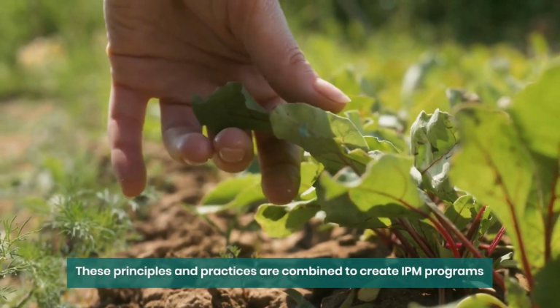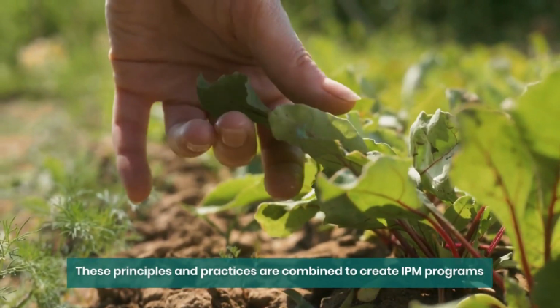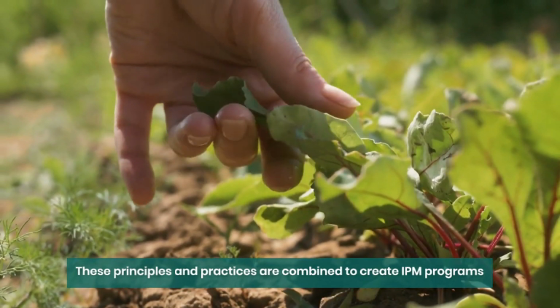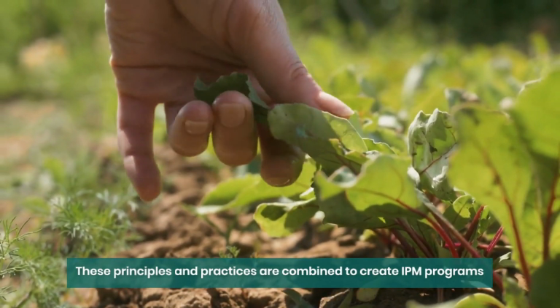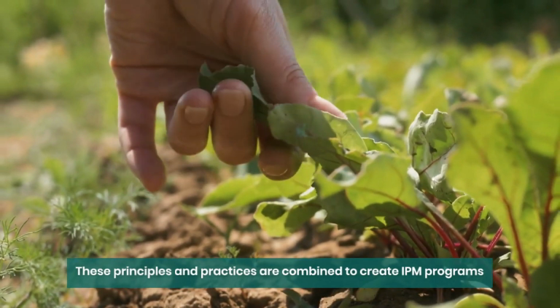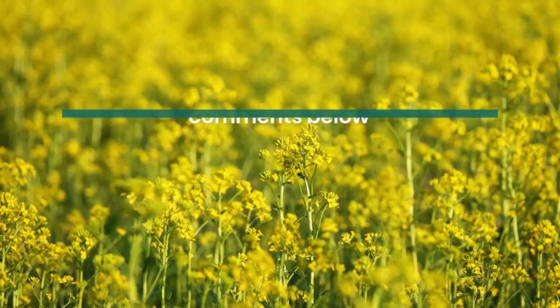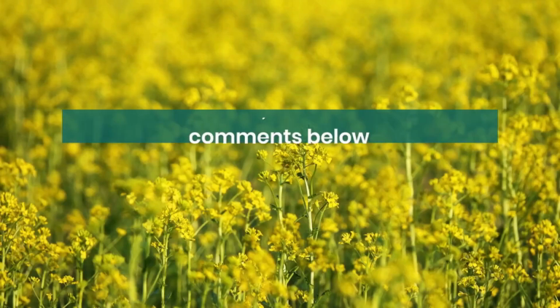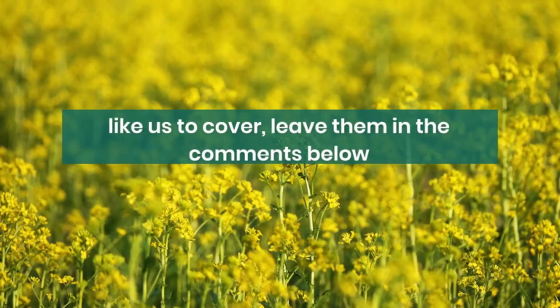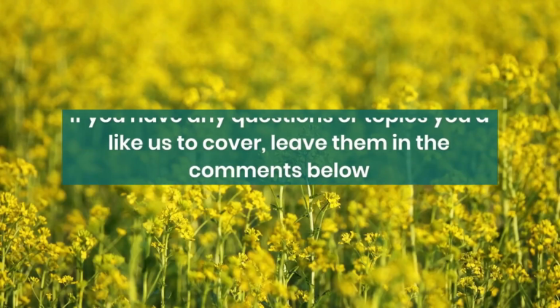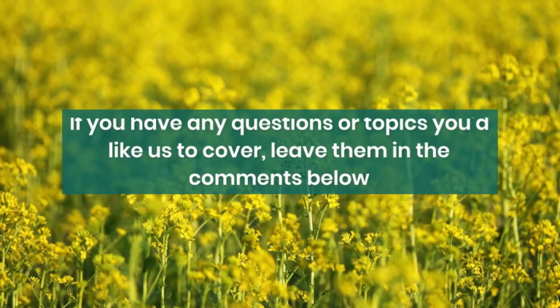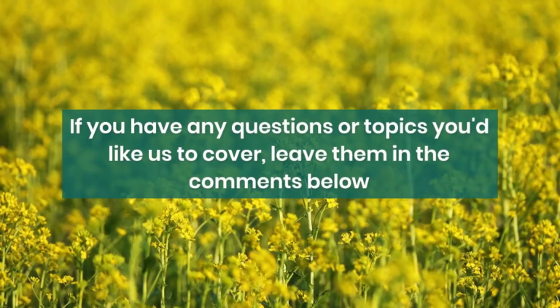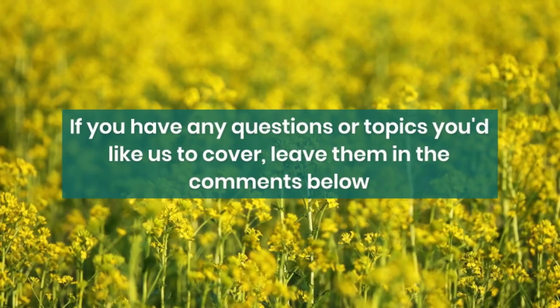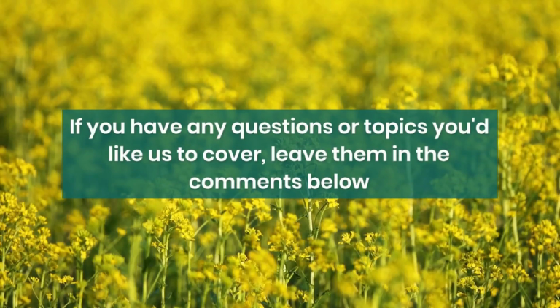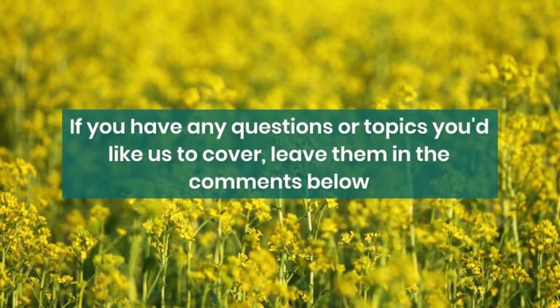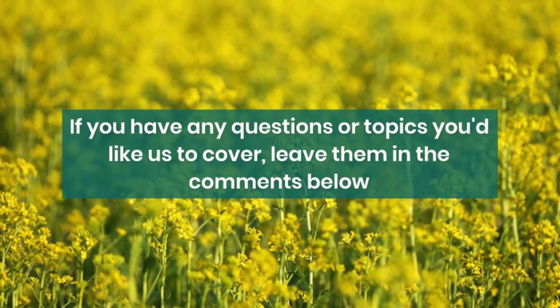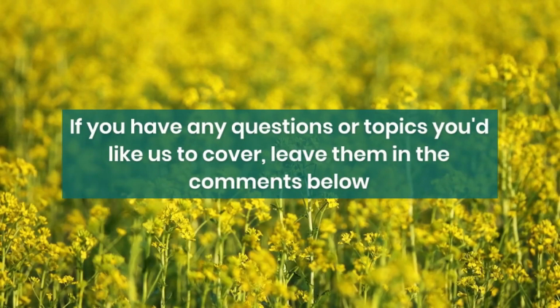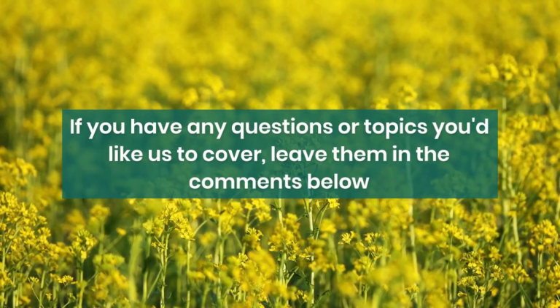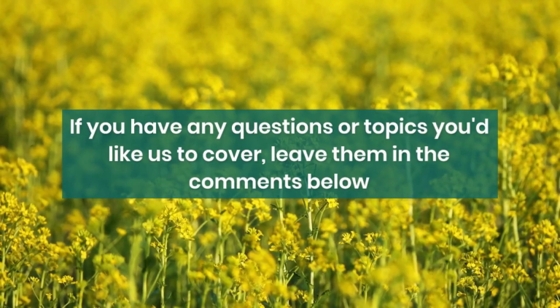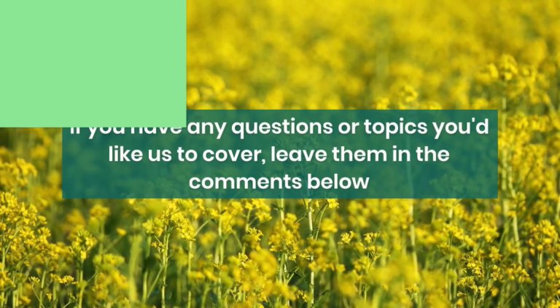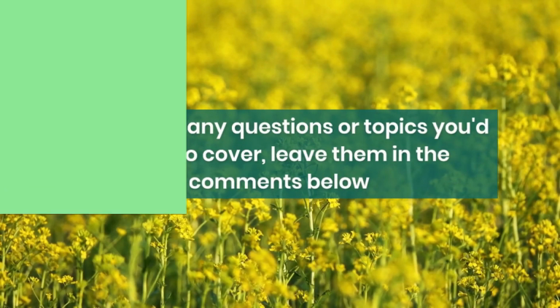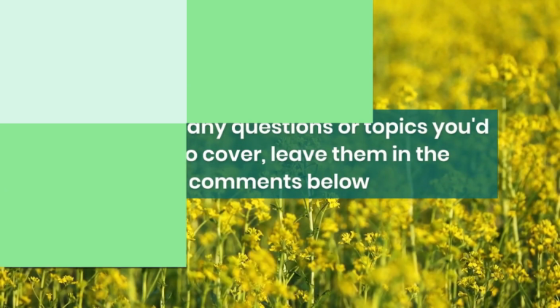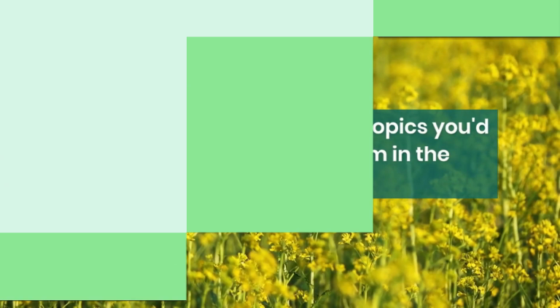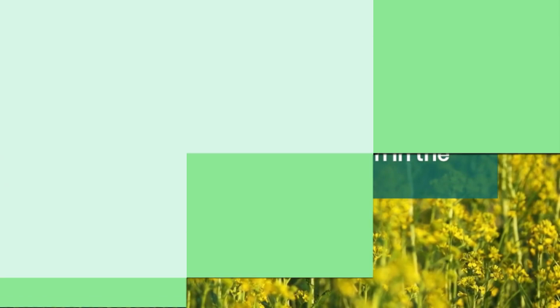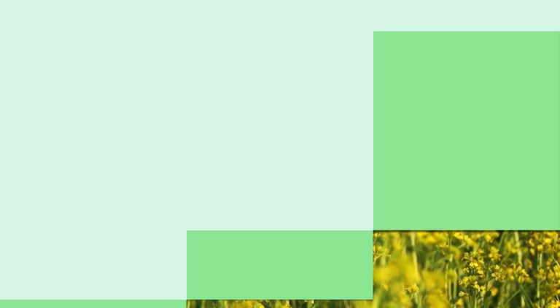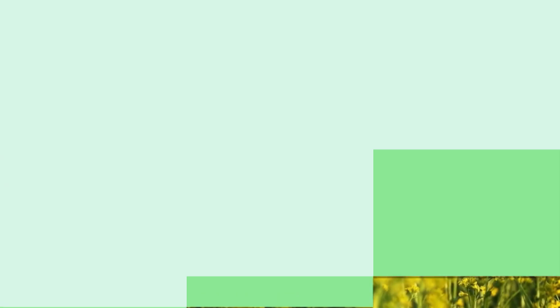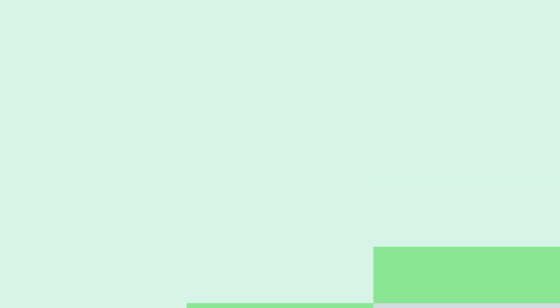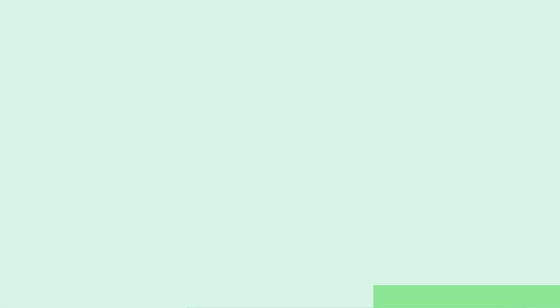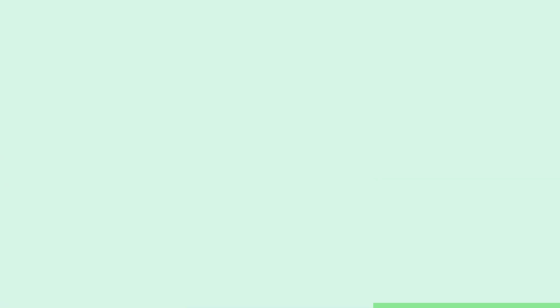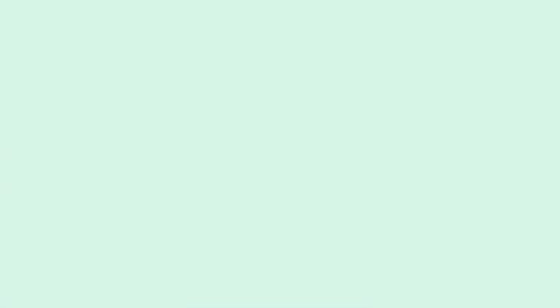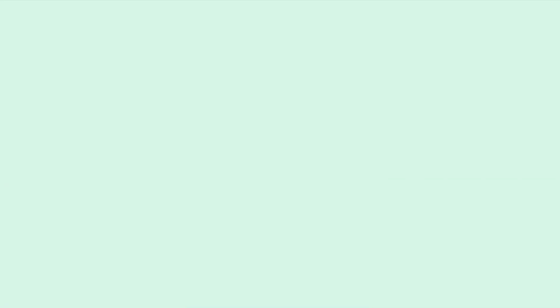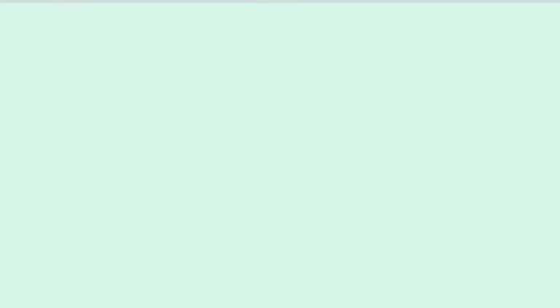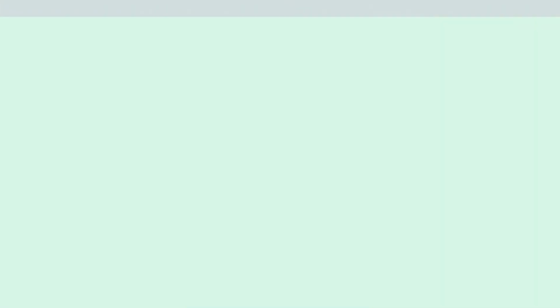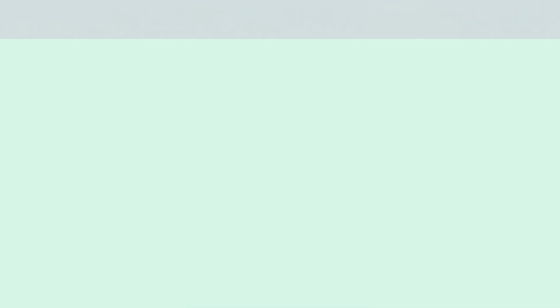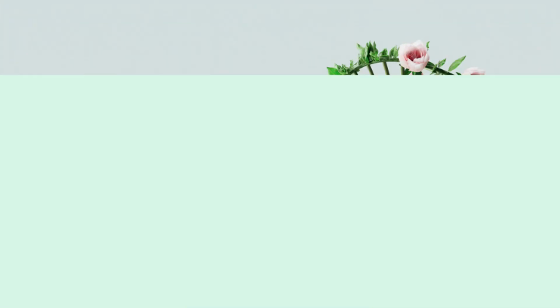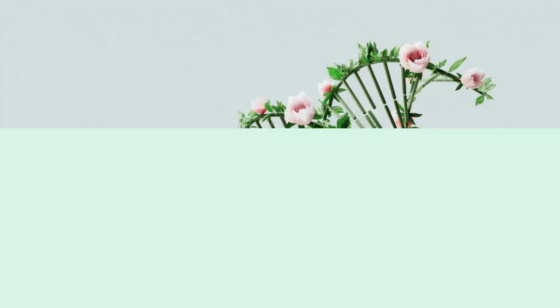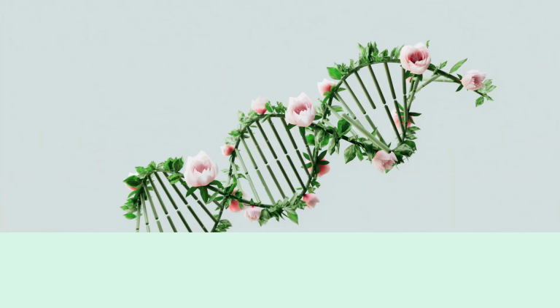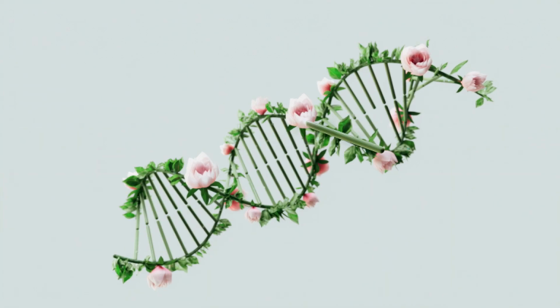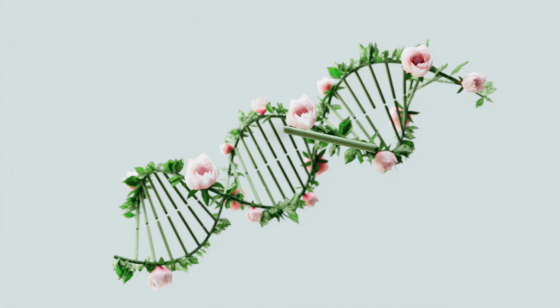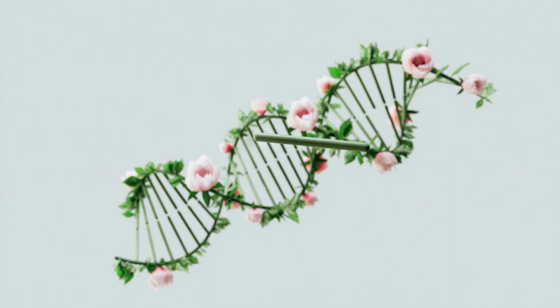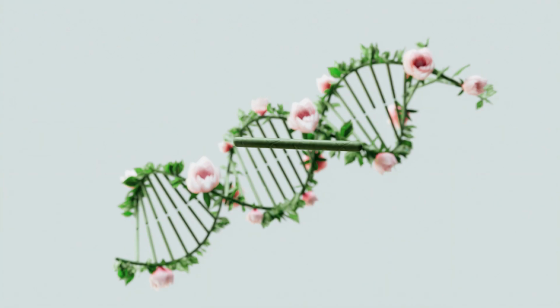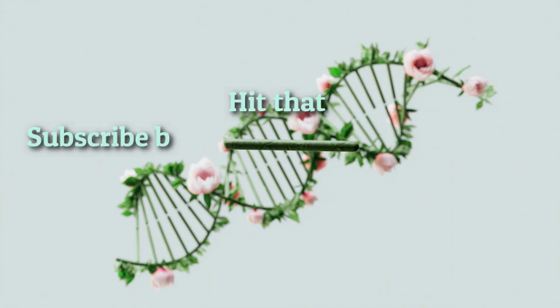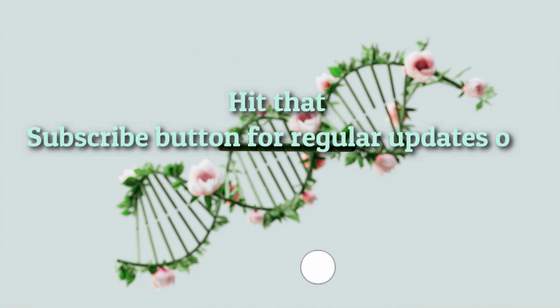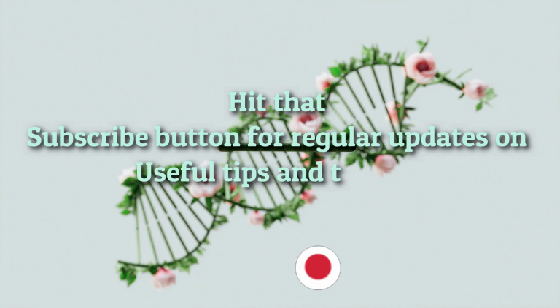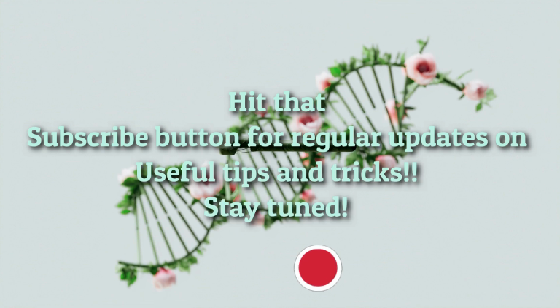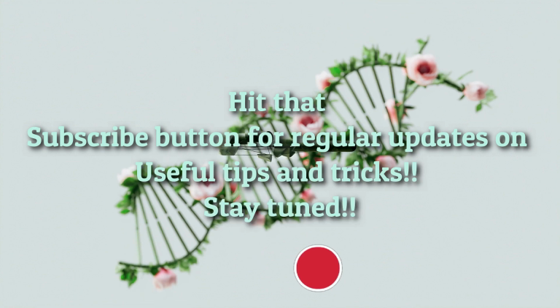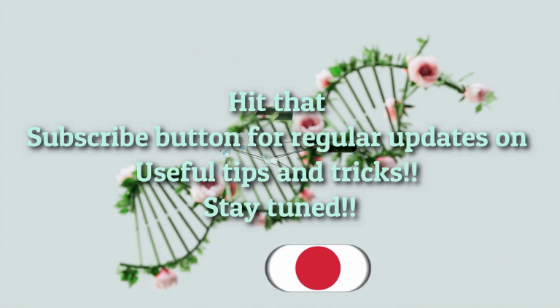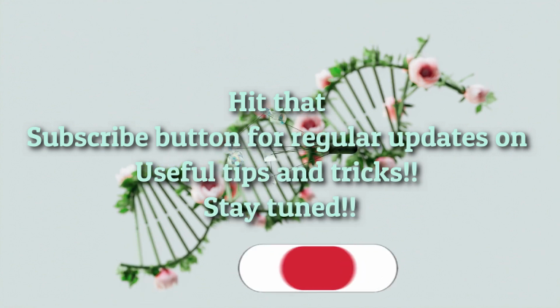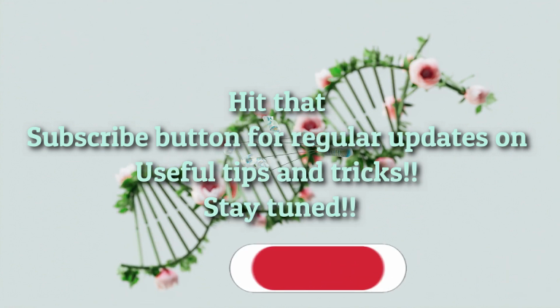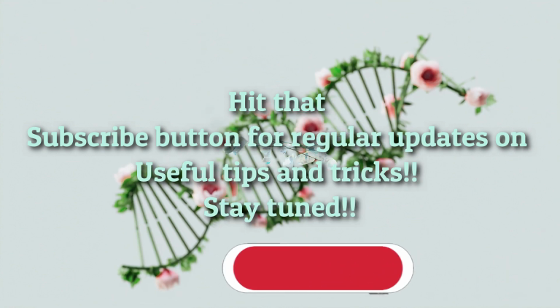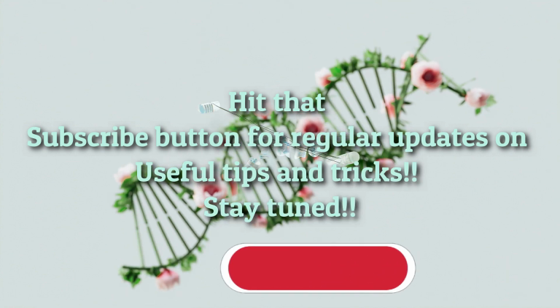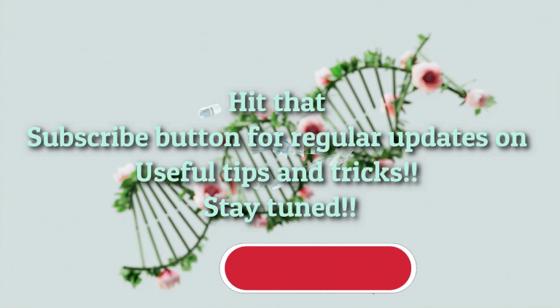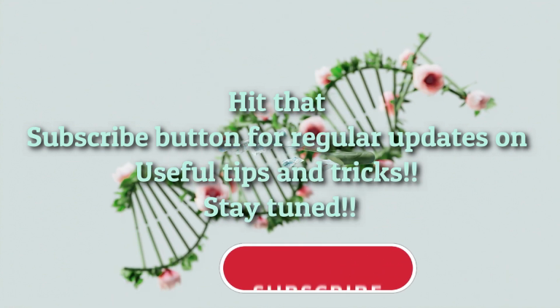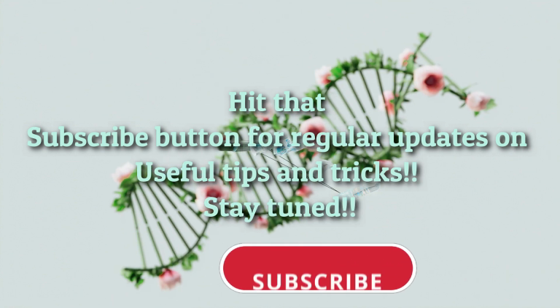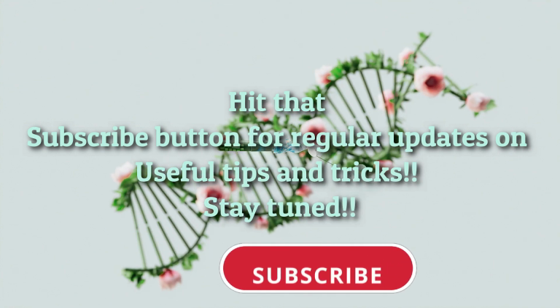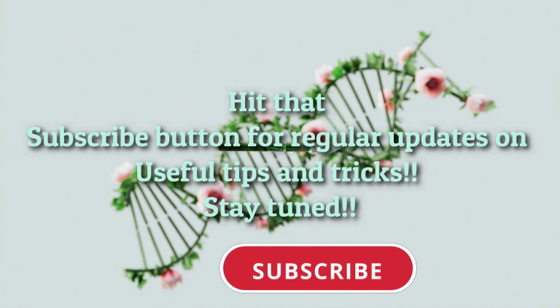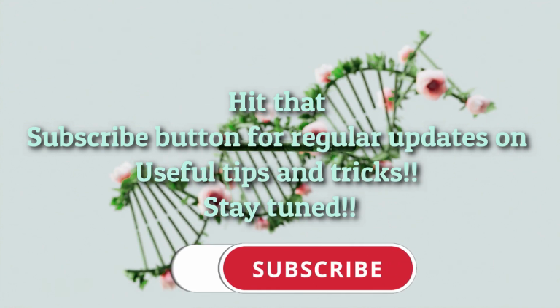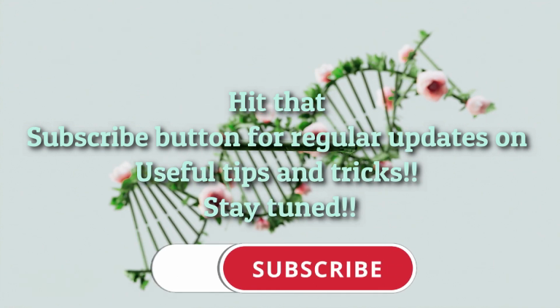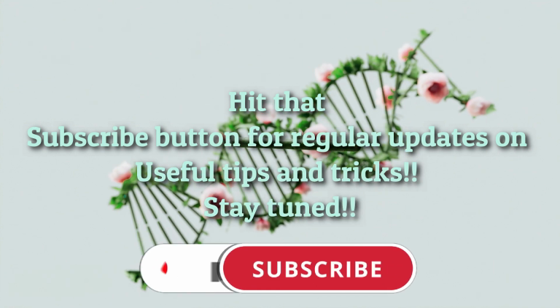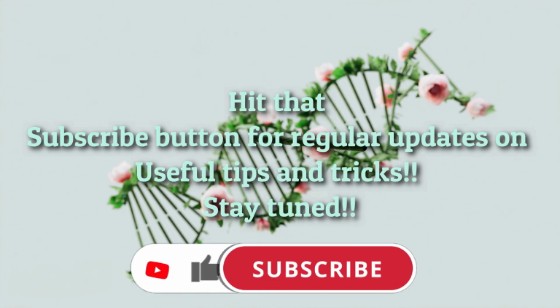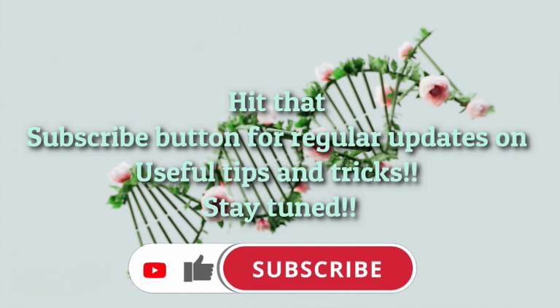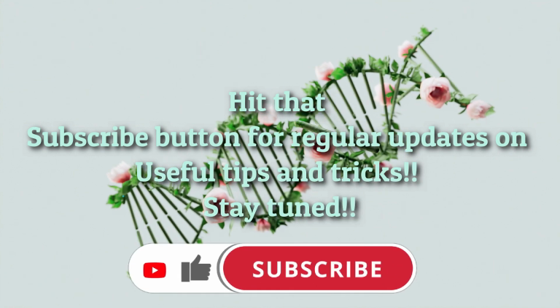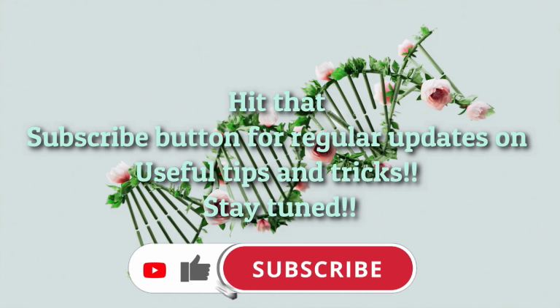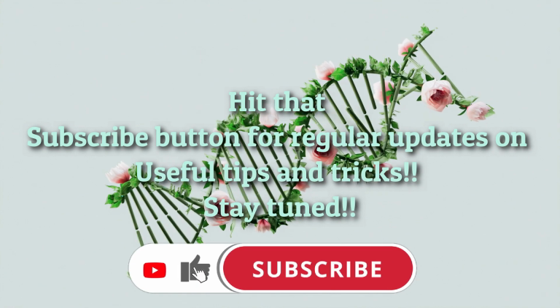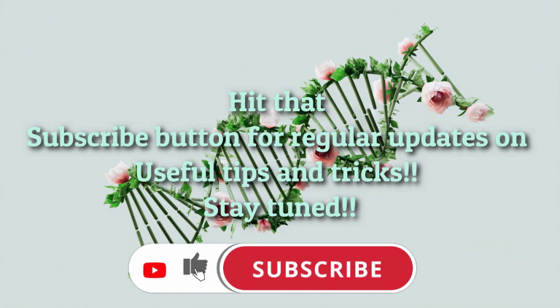If you have any questions or topics you'd like us to cover, leave them in the comments below. Thanks for tuning in, and we'll see you next time.